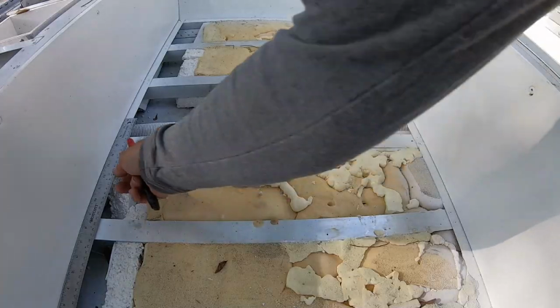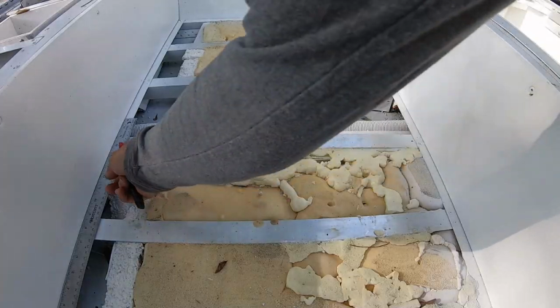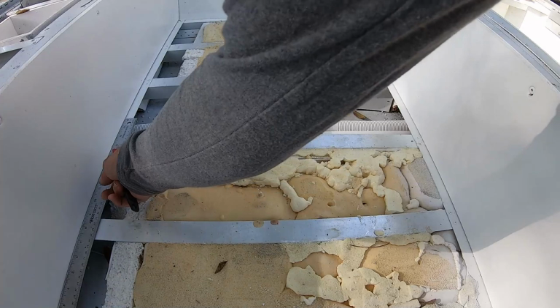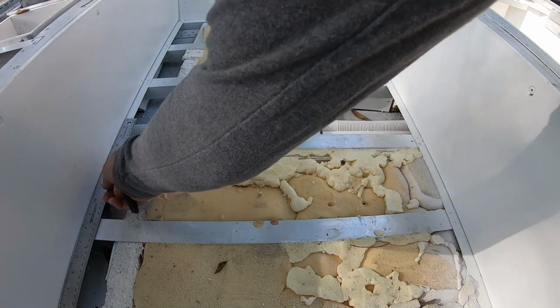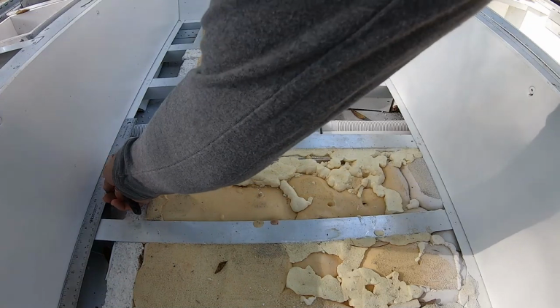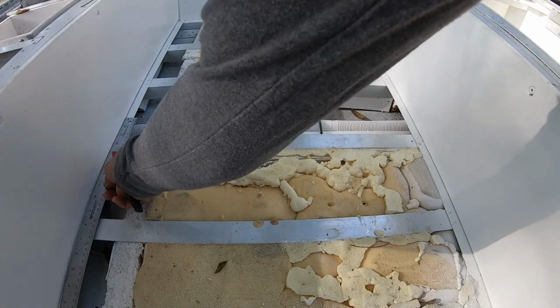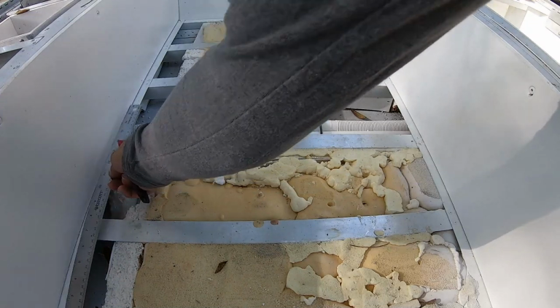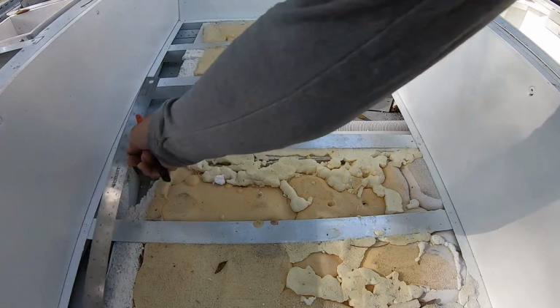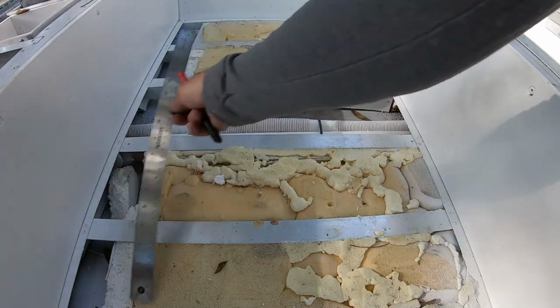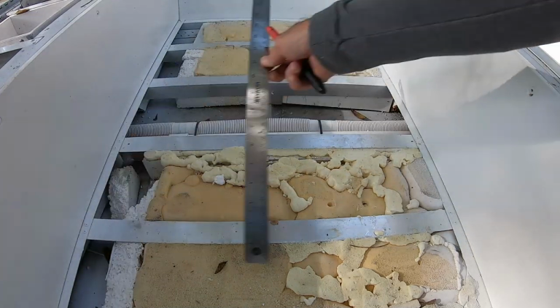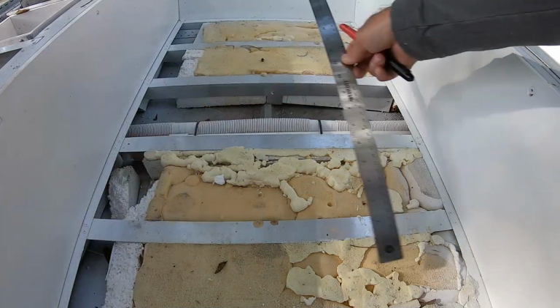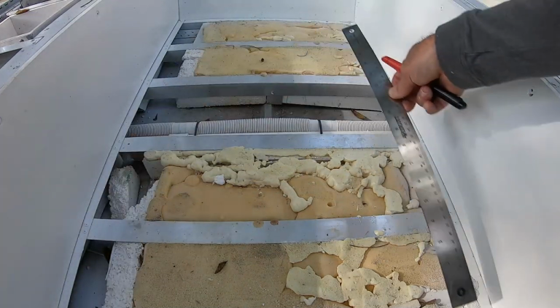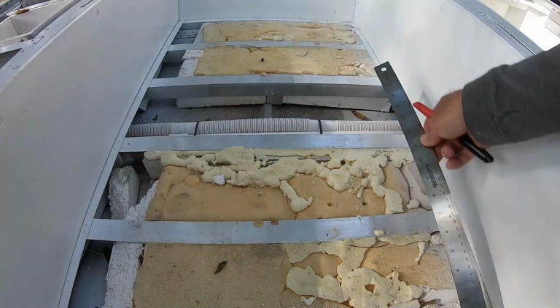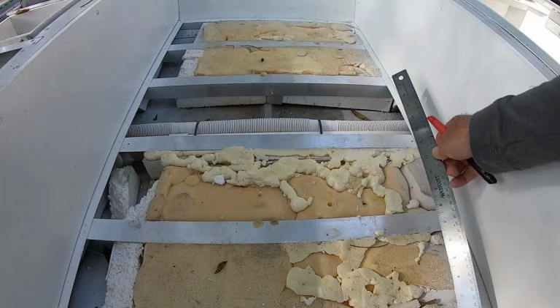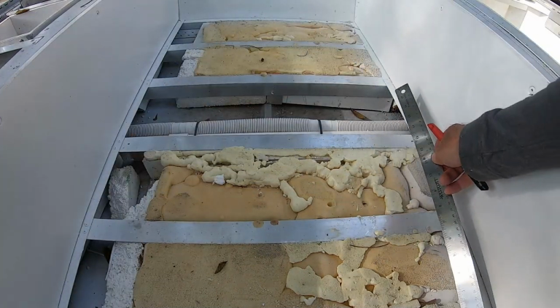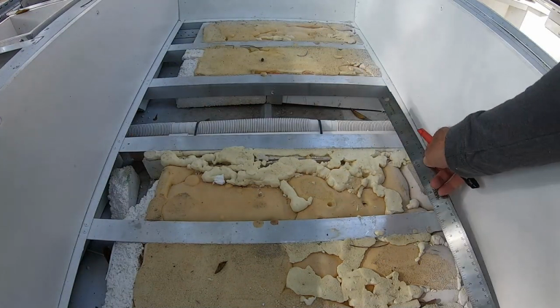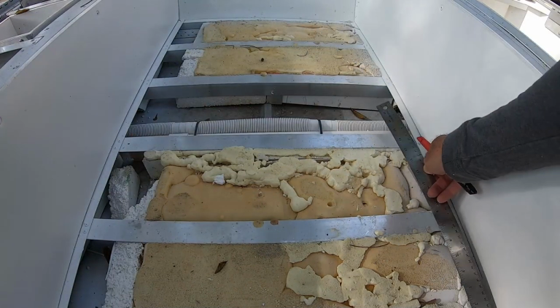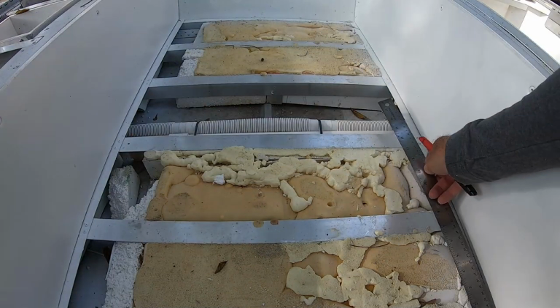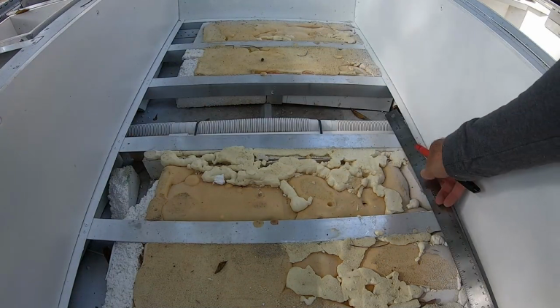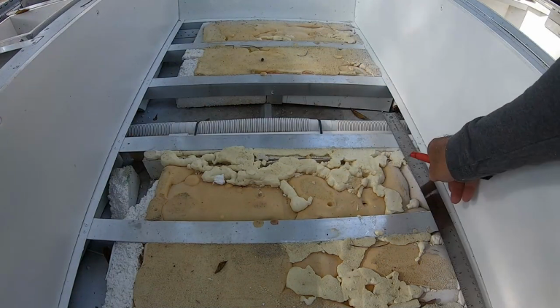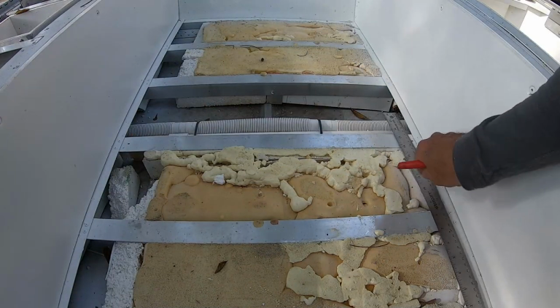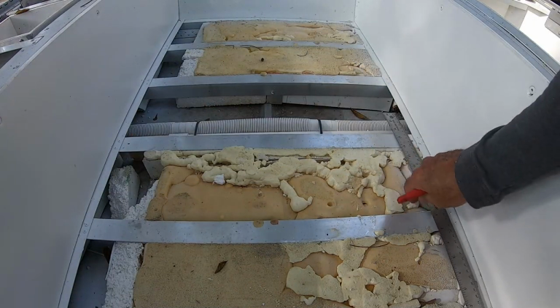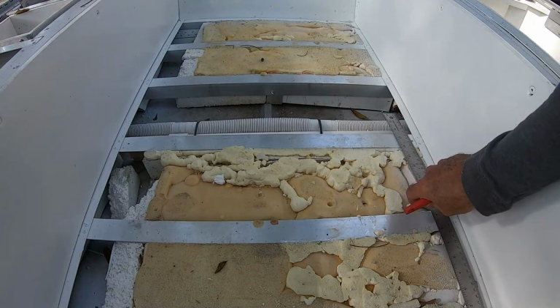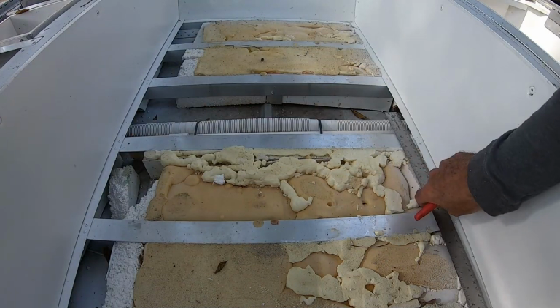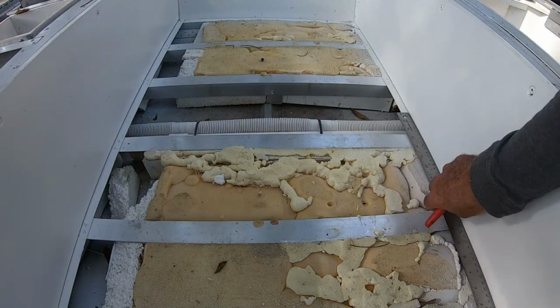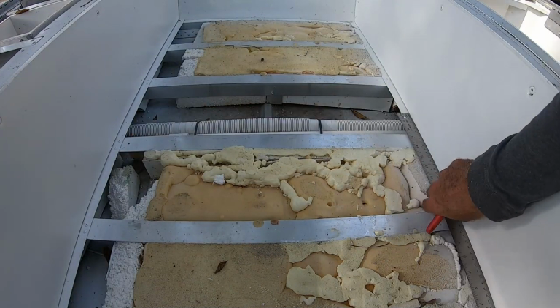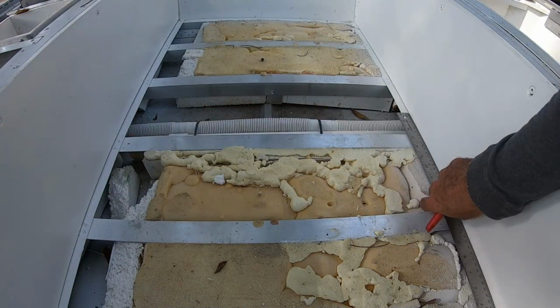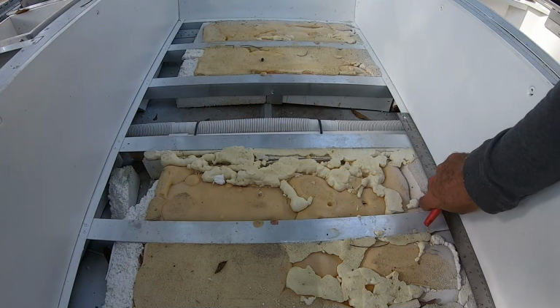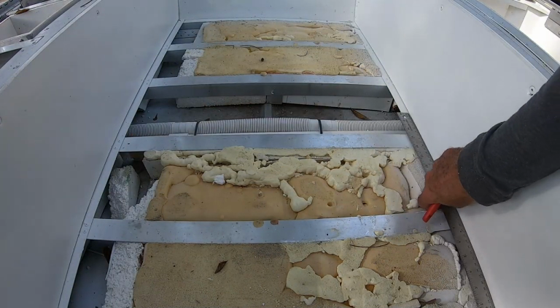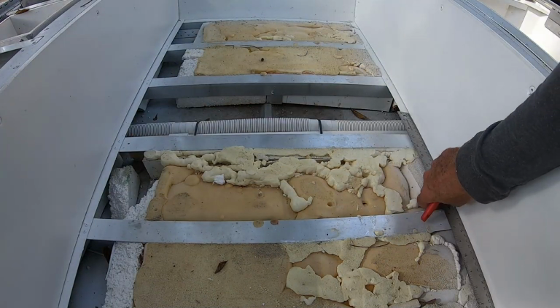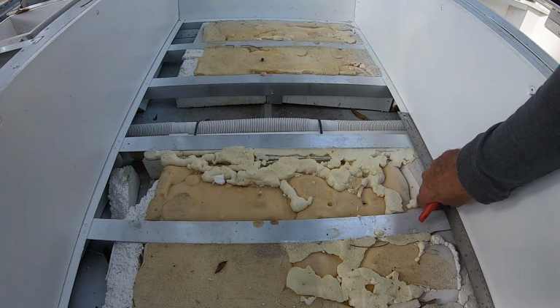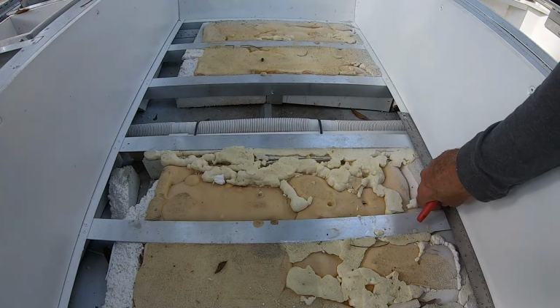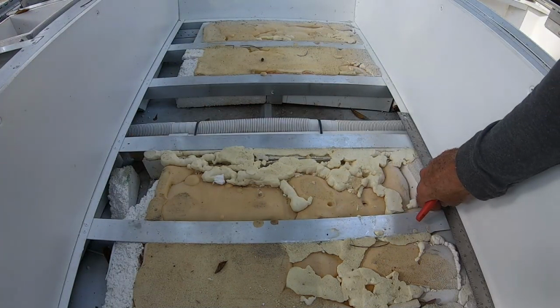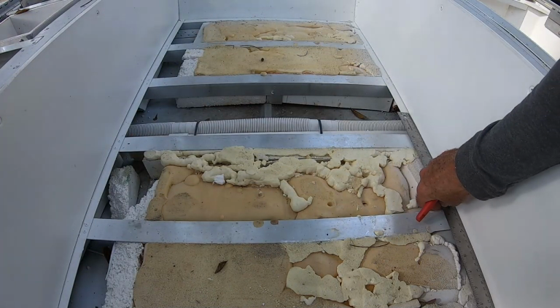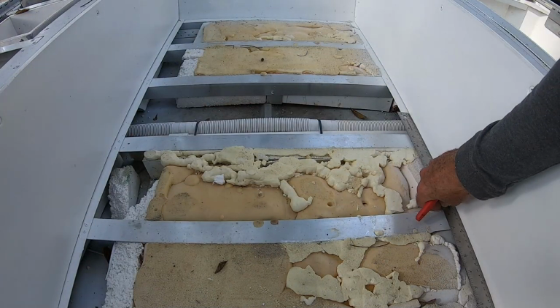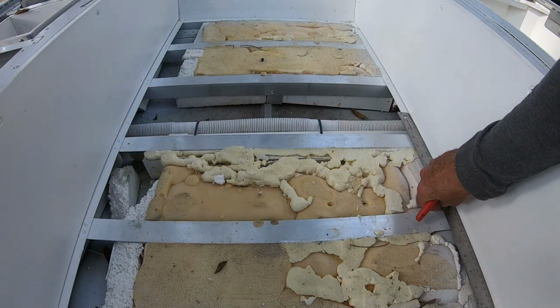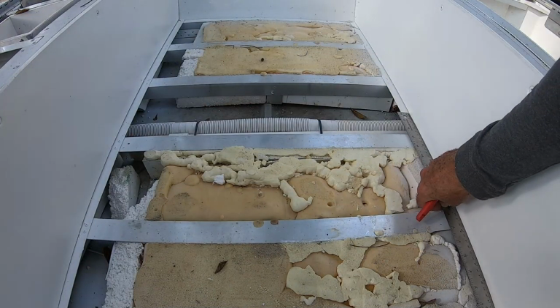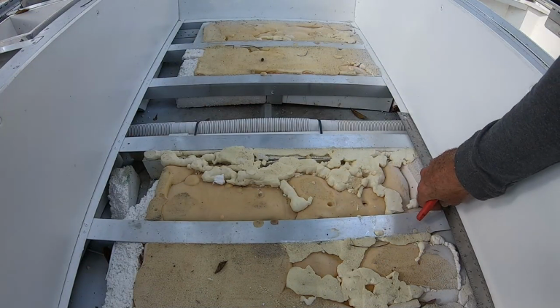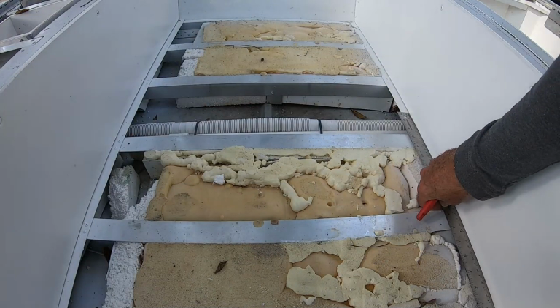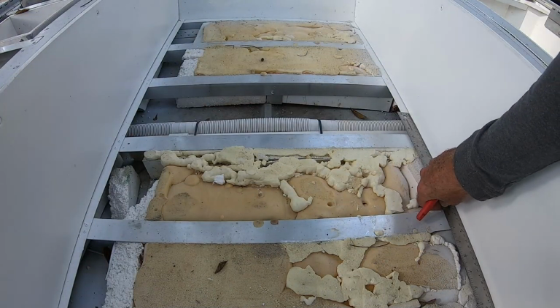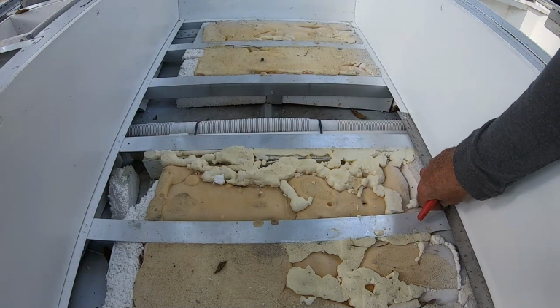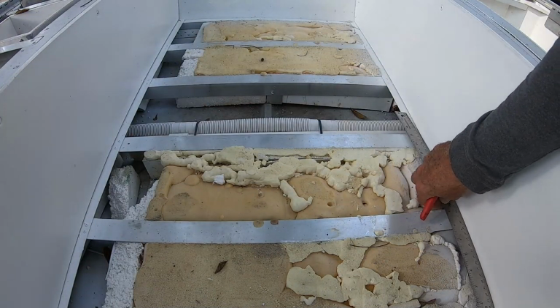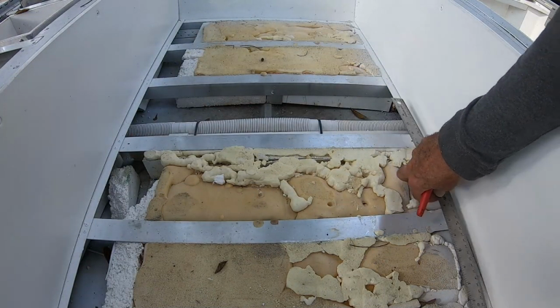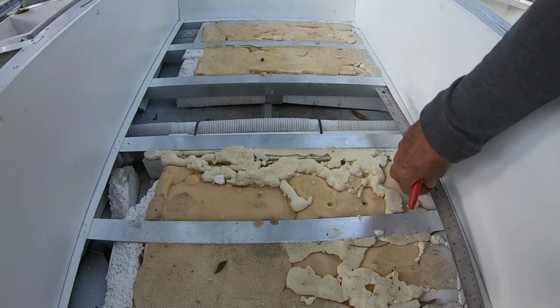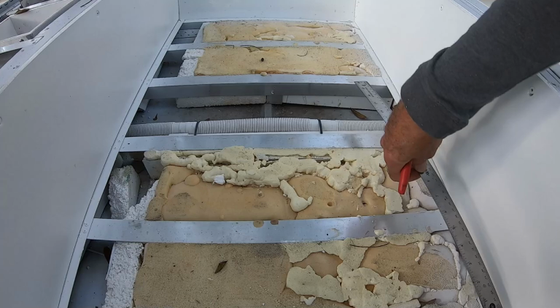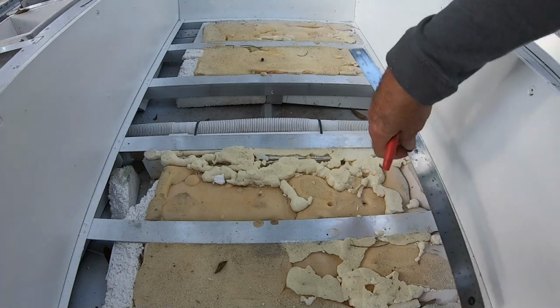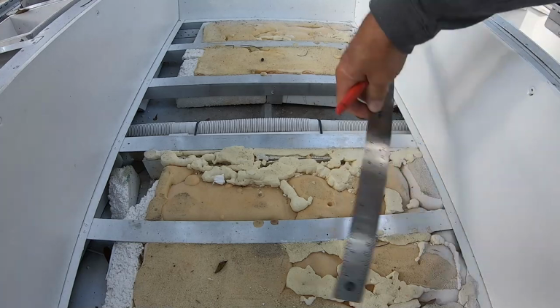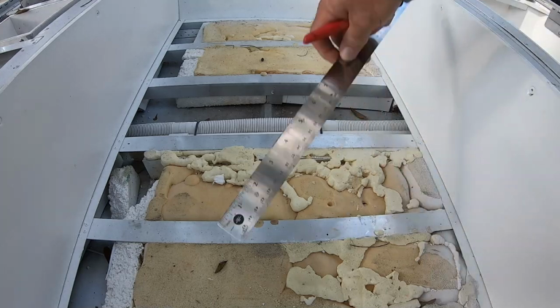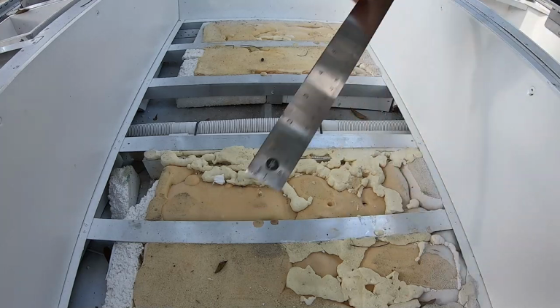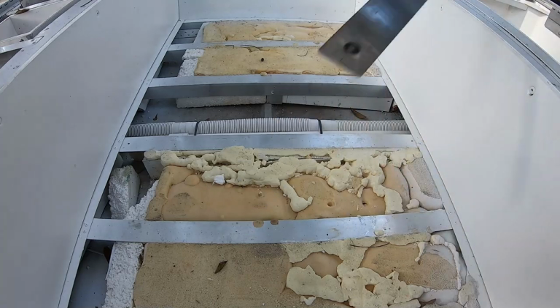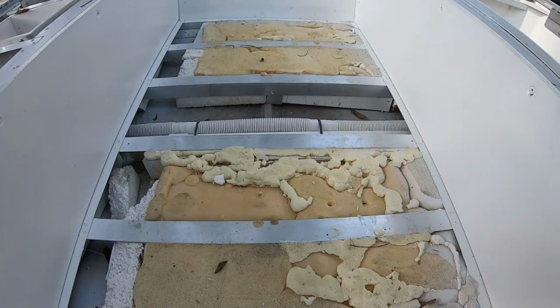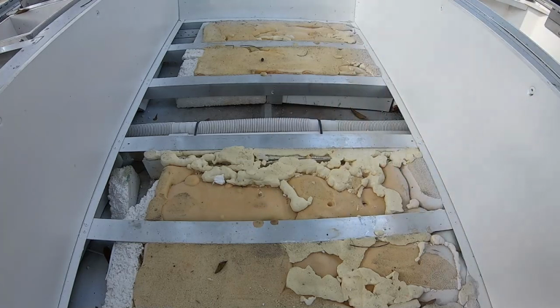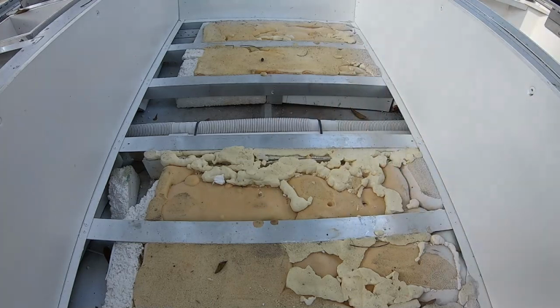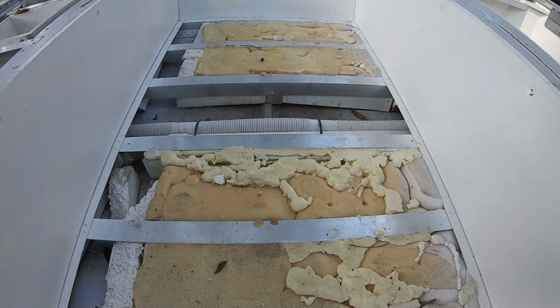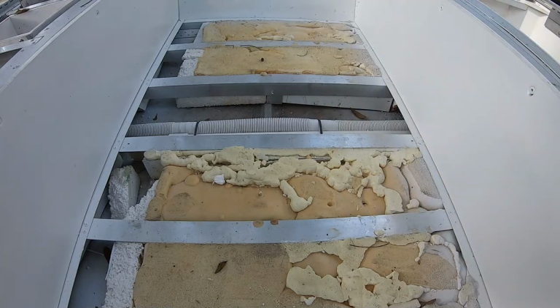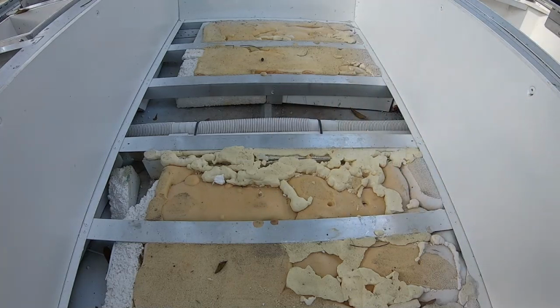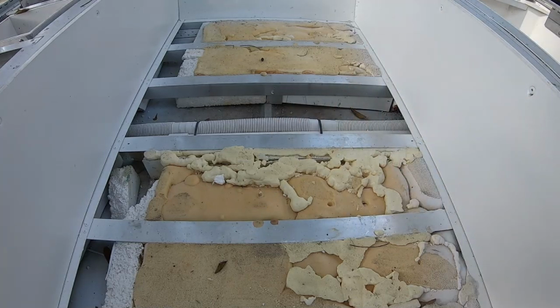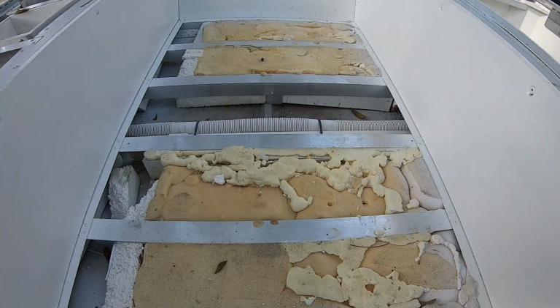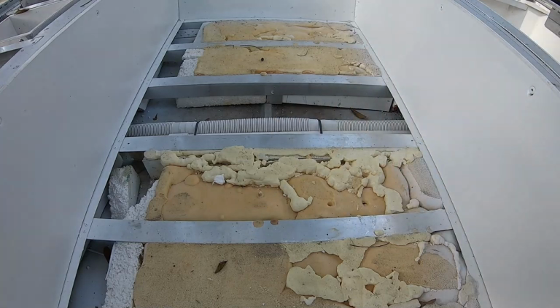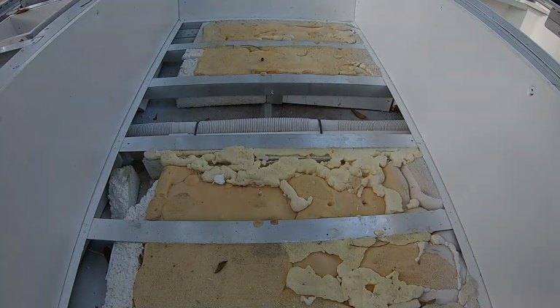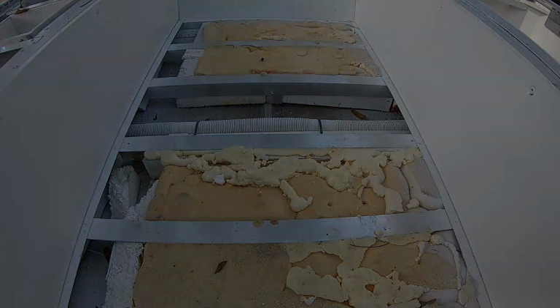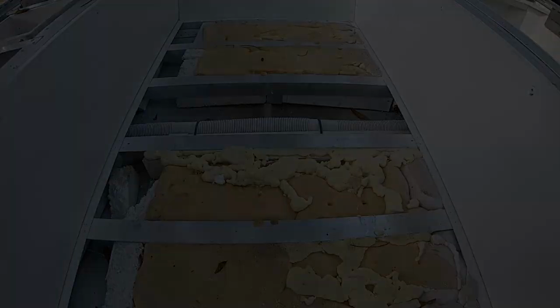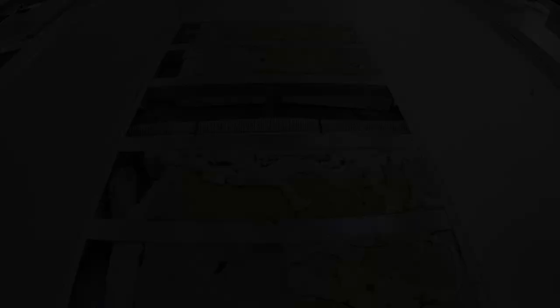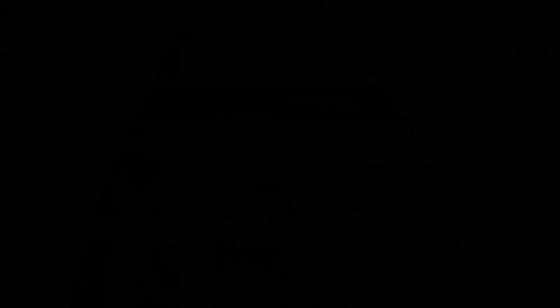So I can measure there, measure here, get my length, and I should be good to go.